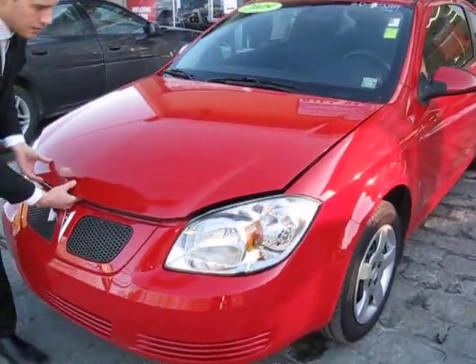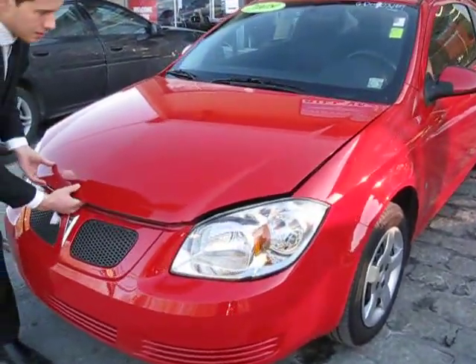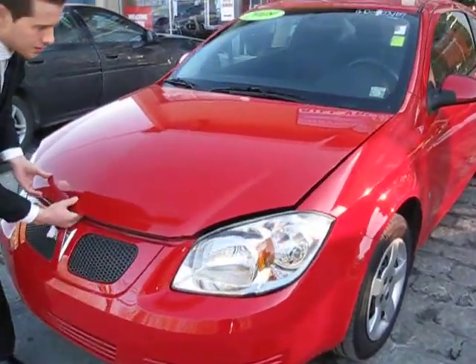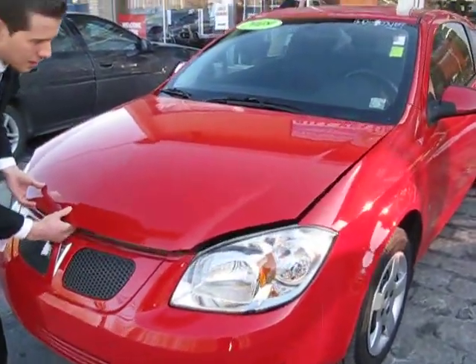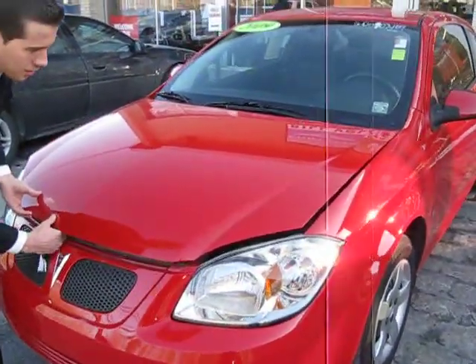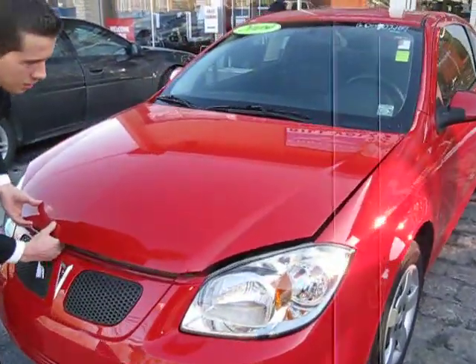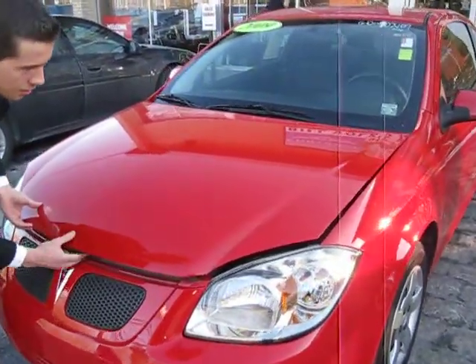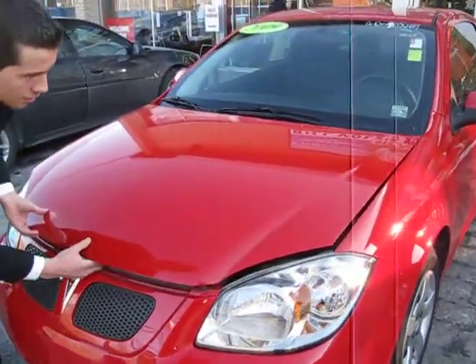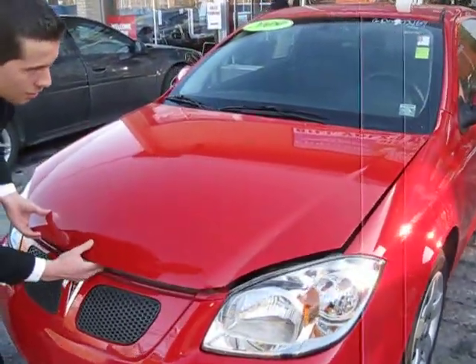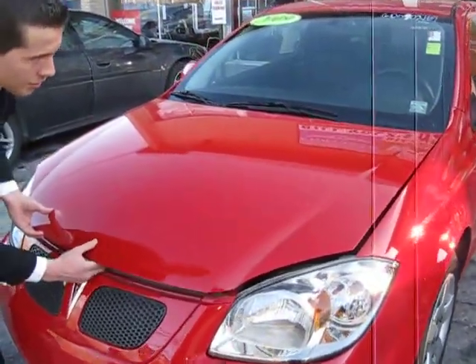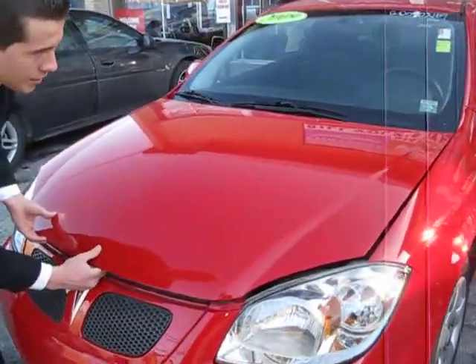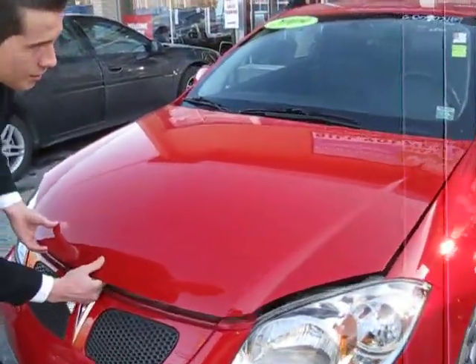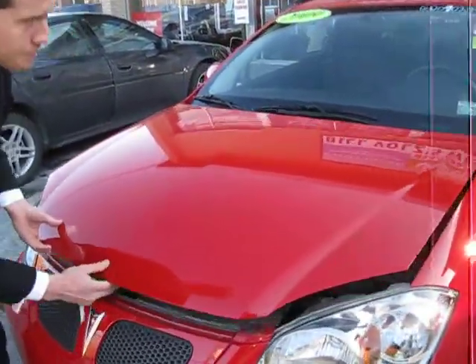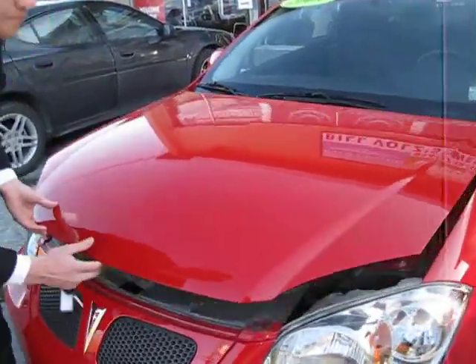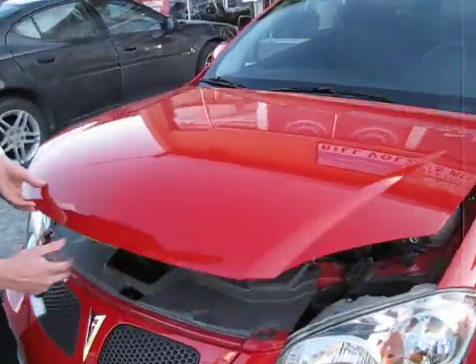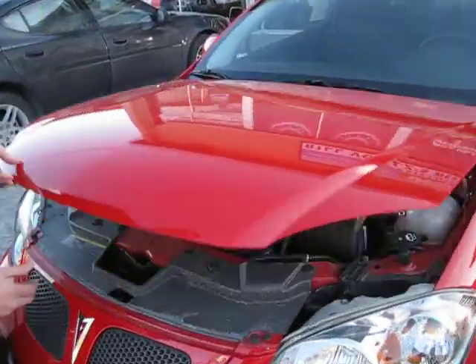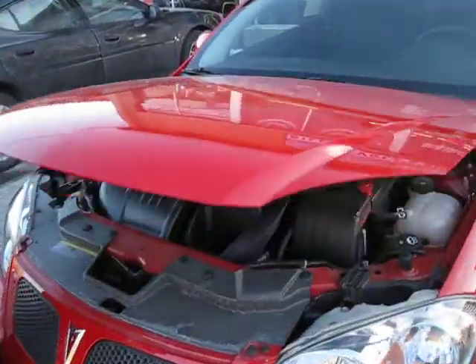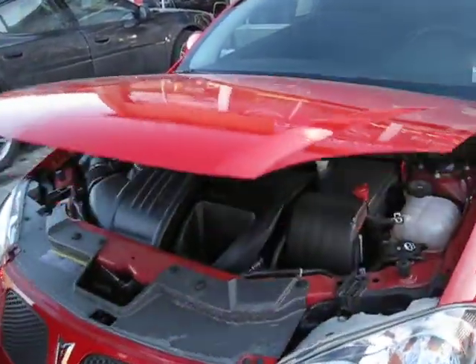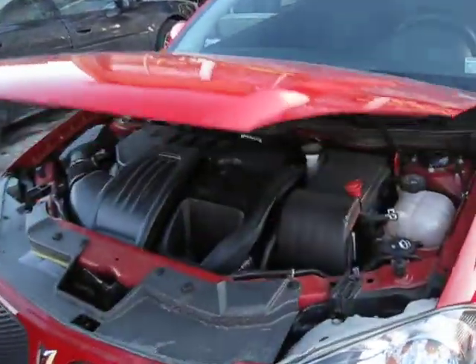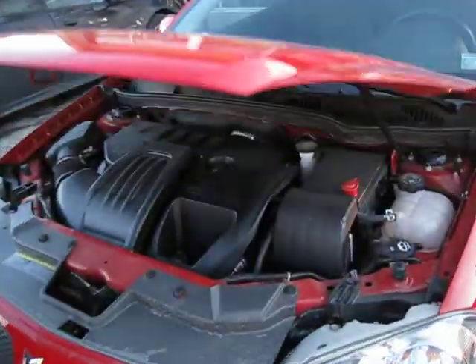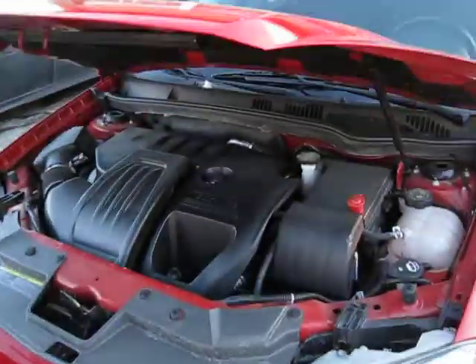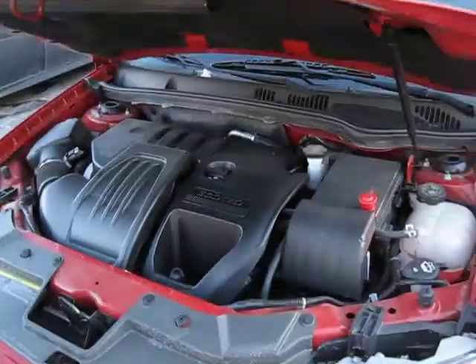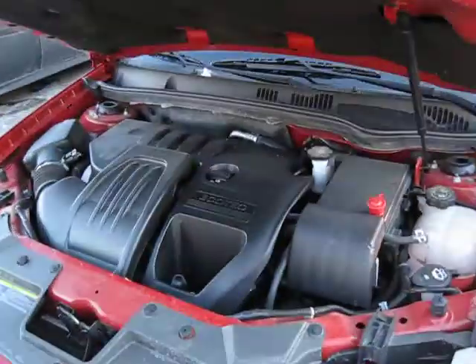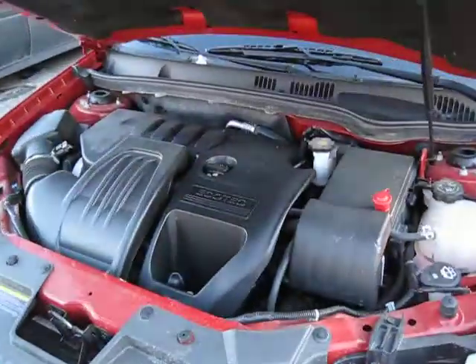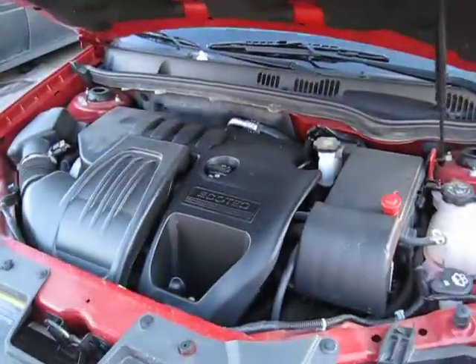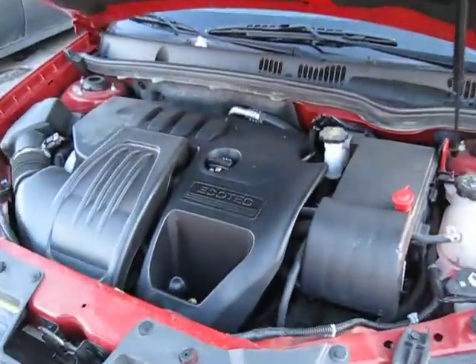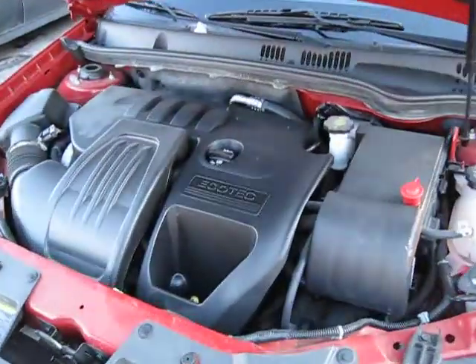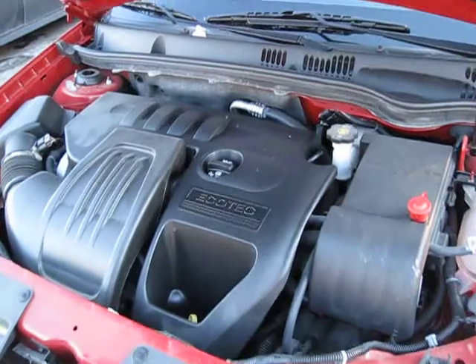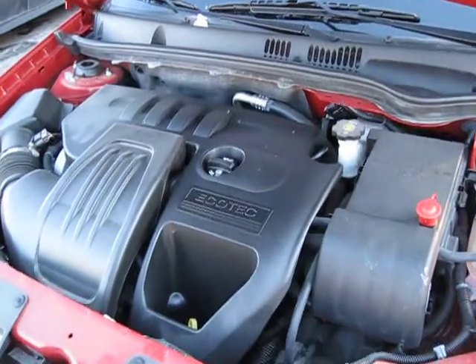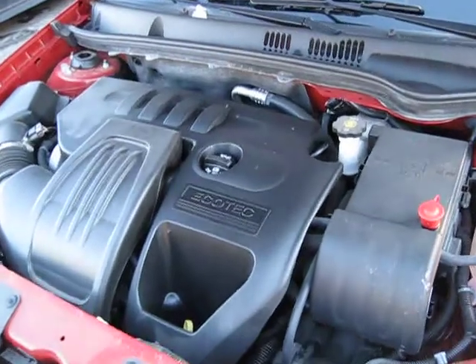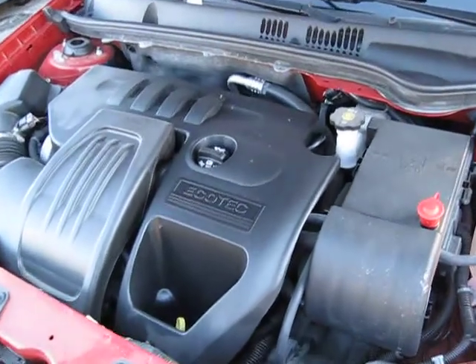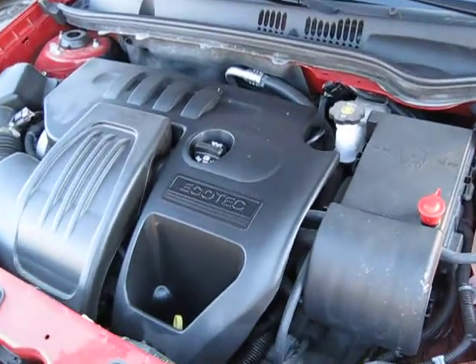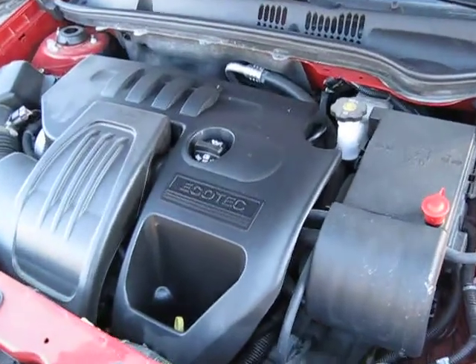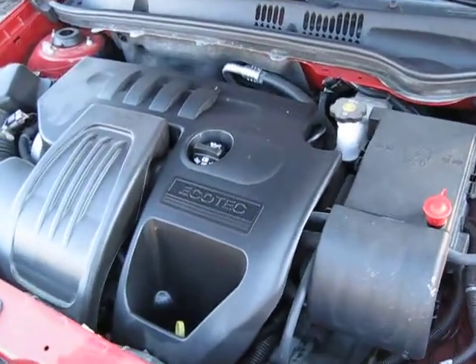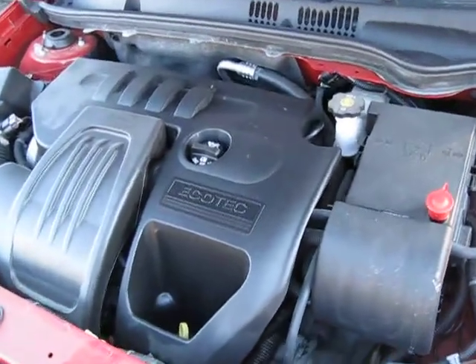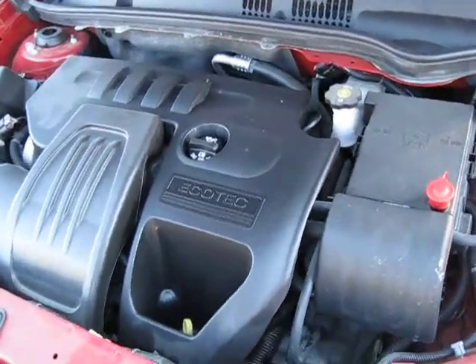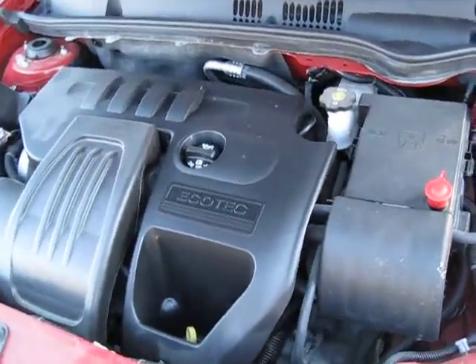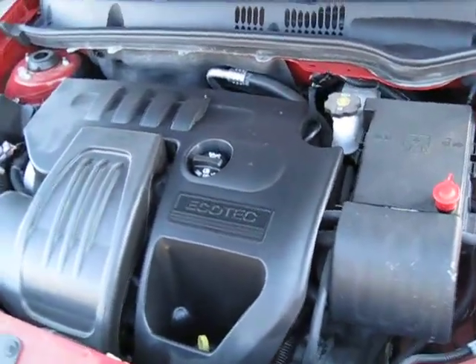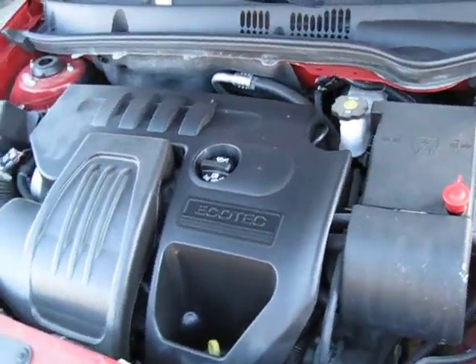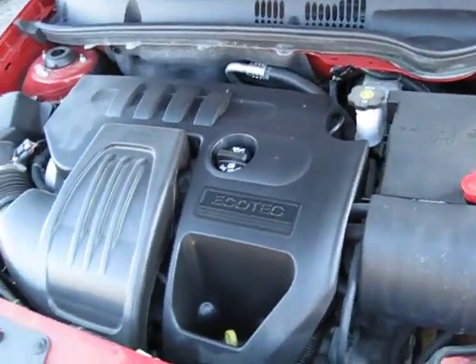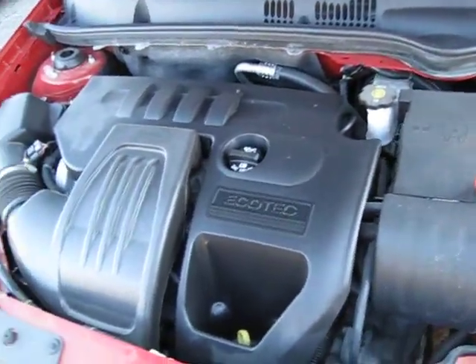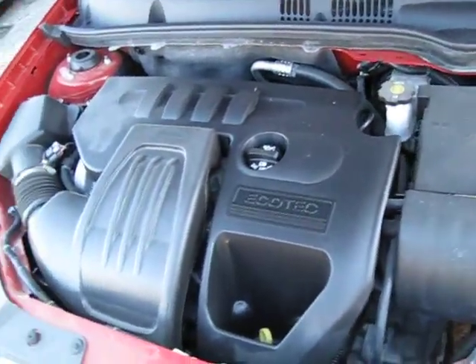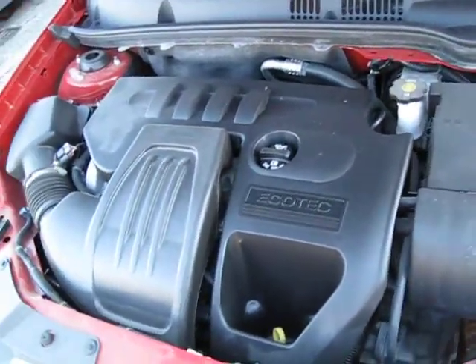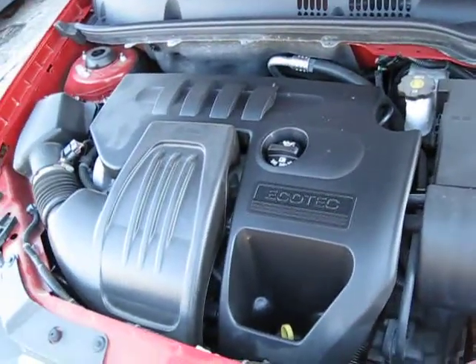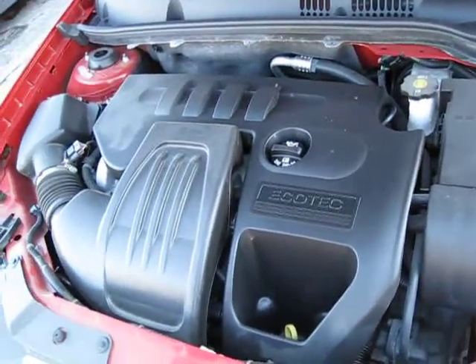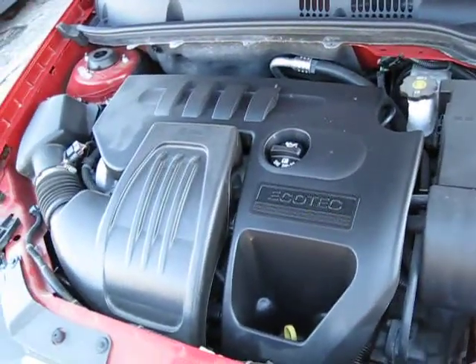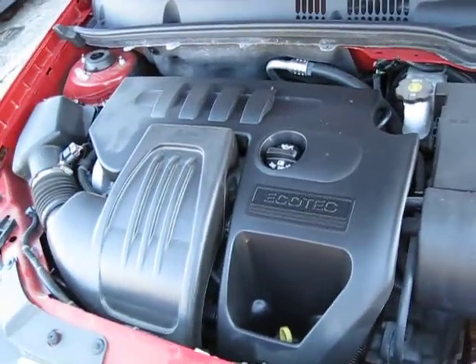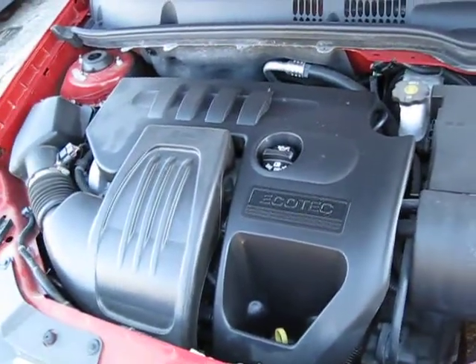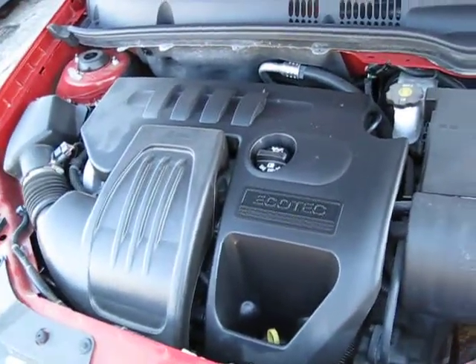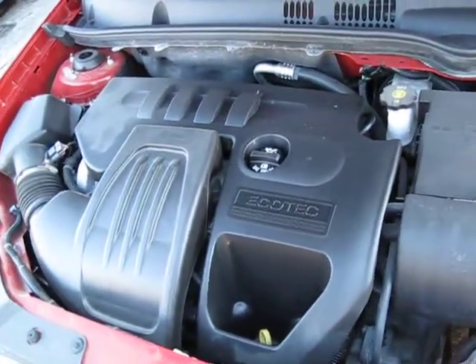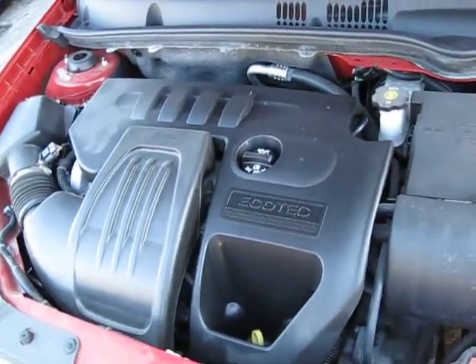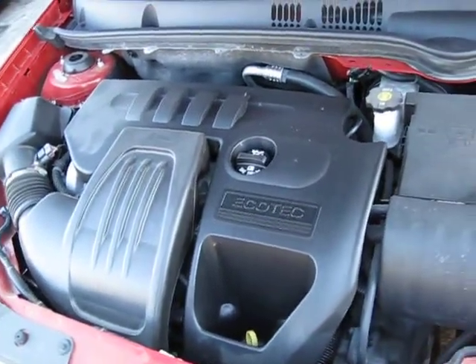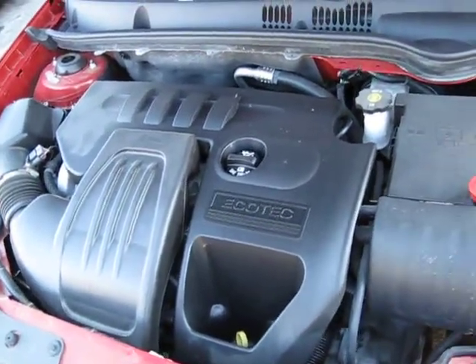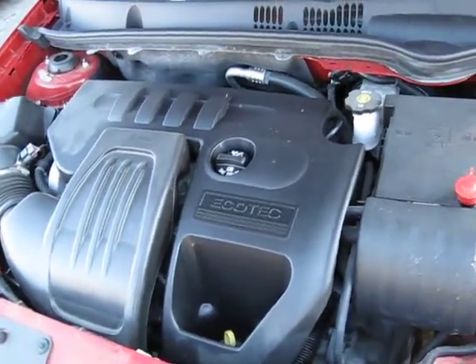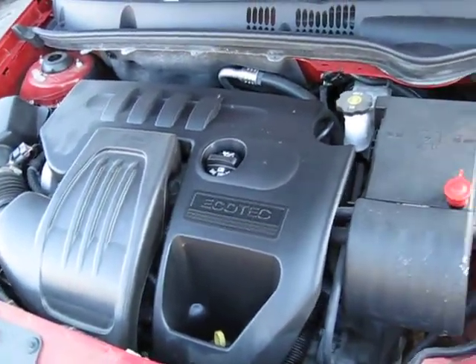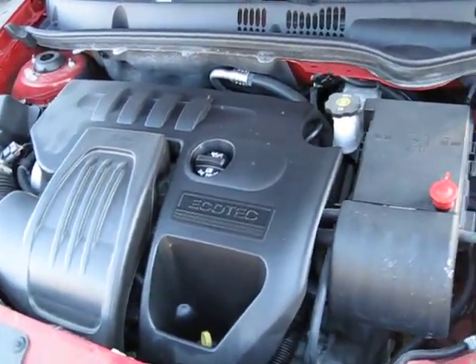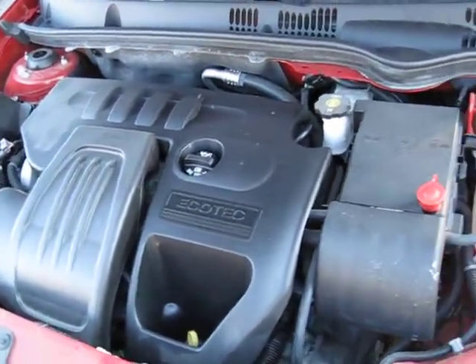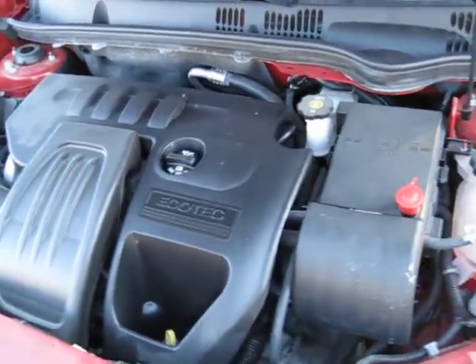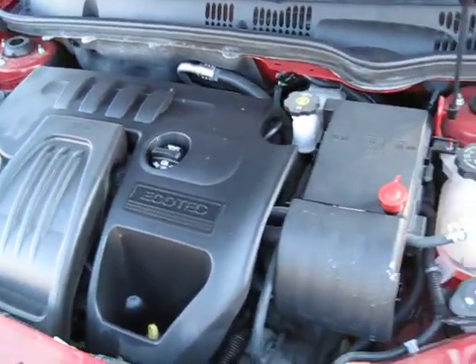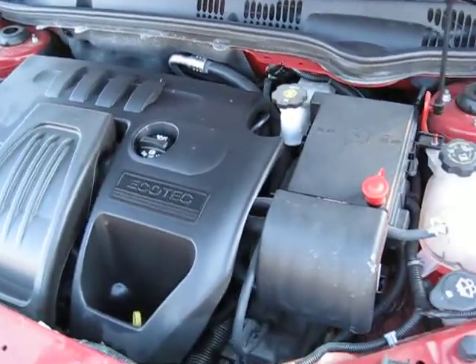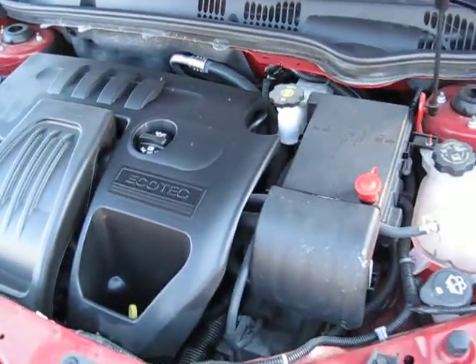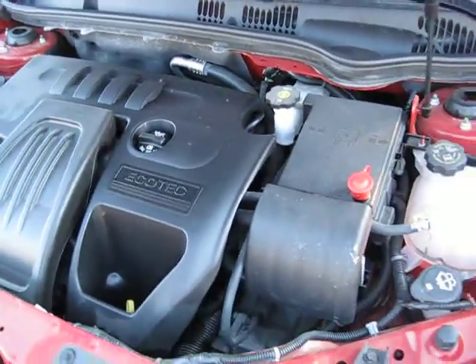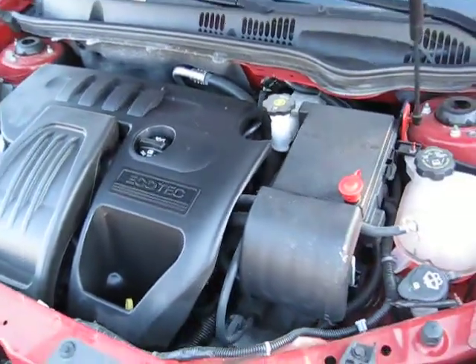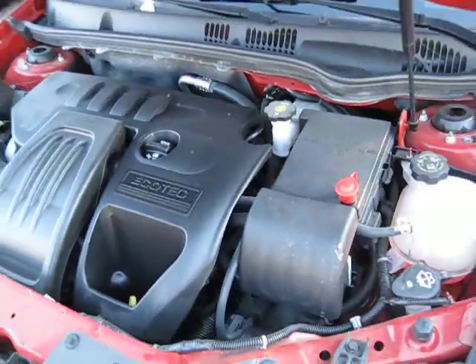Let's take a look under the hood here. Four-cylinder, 2.2-liter EcoTech motor. Fantastic fuel mileage.